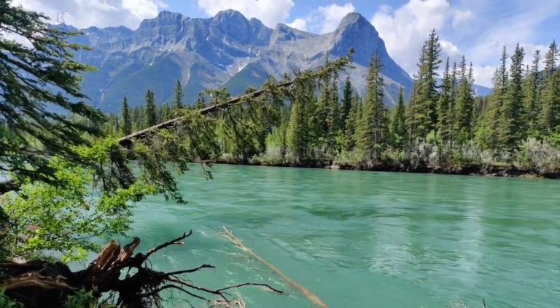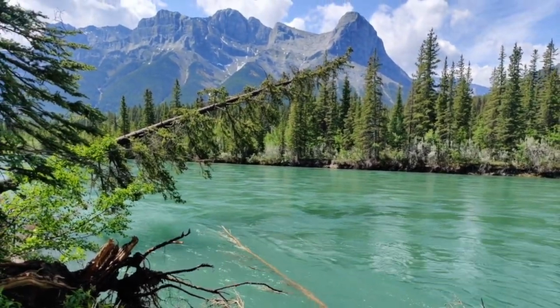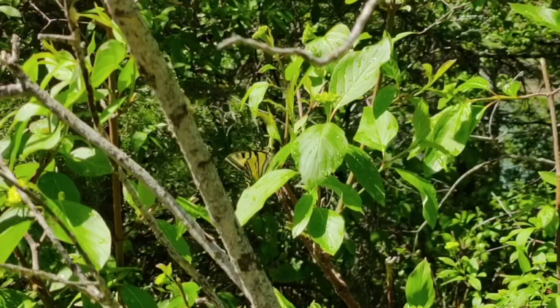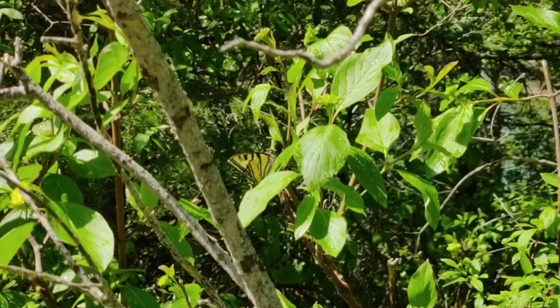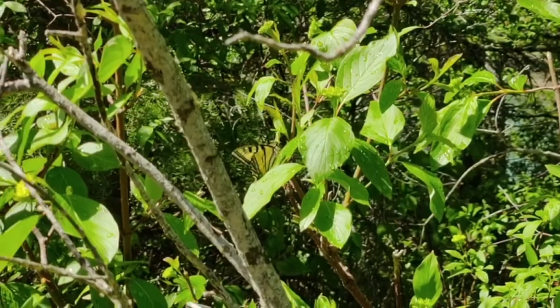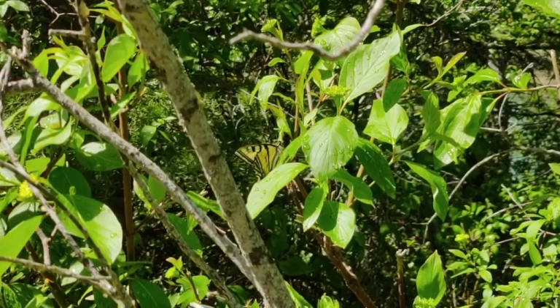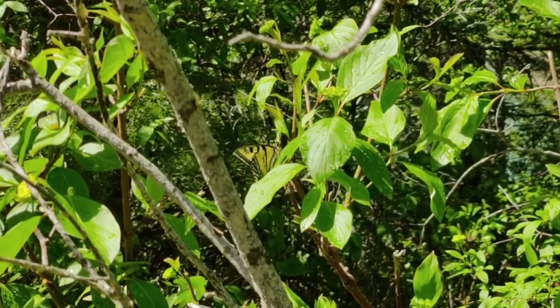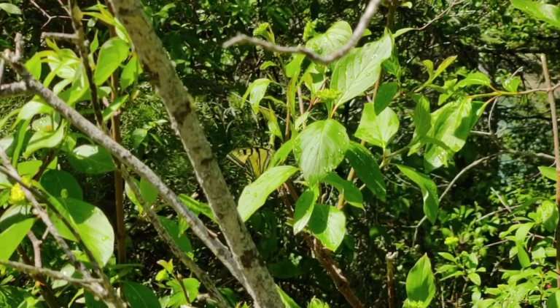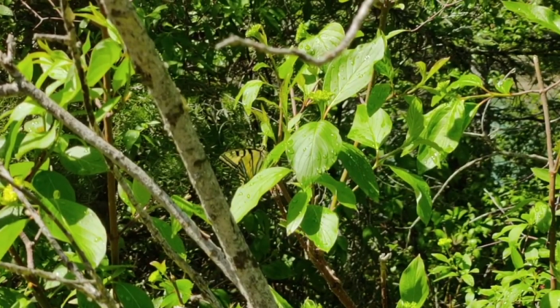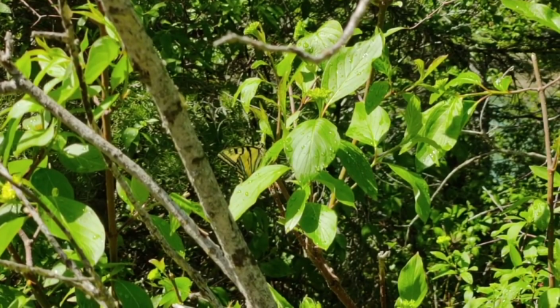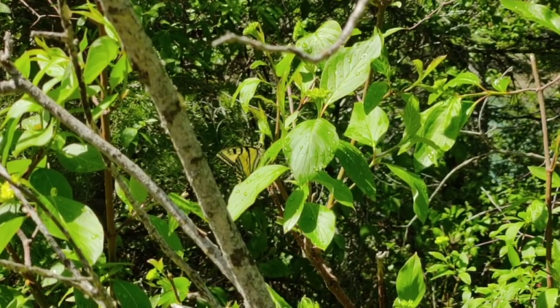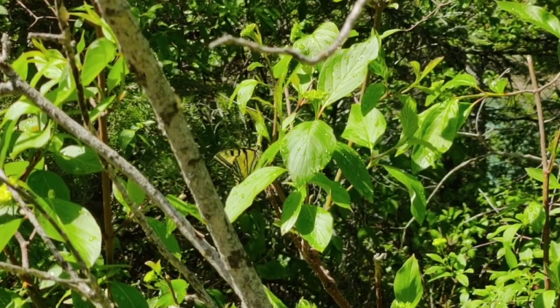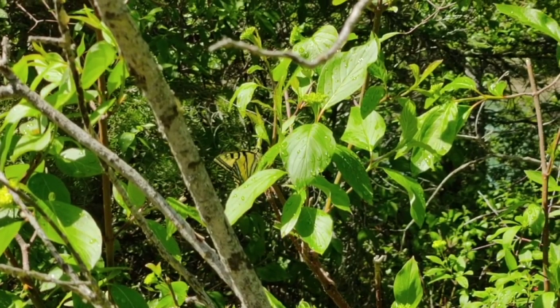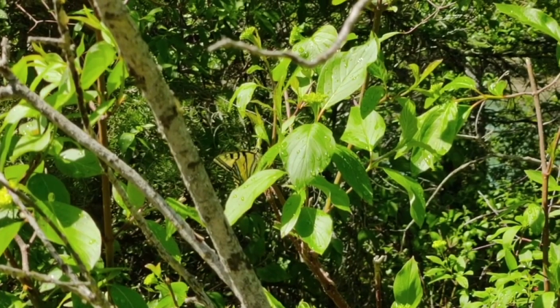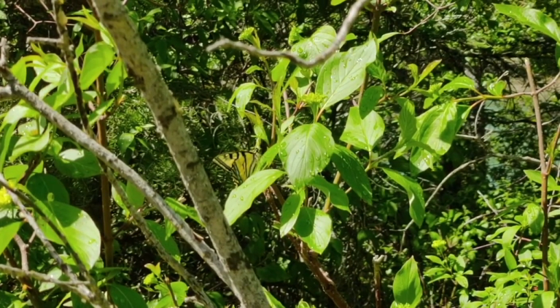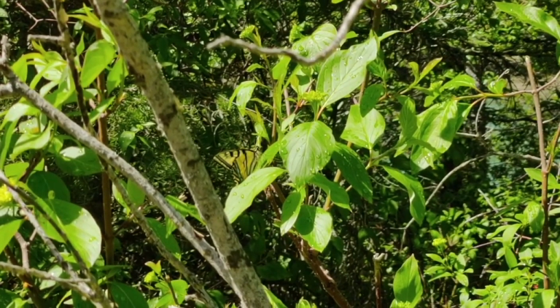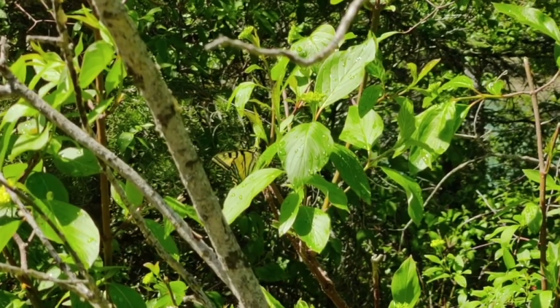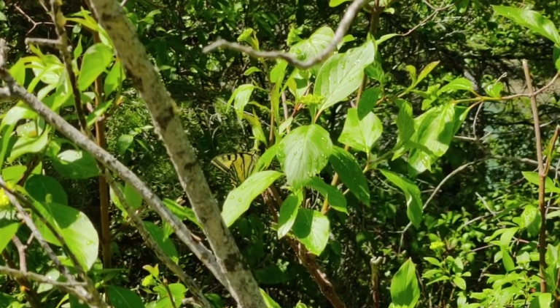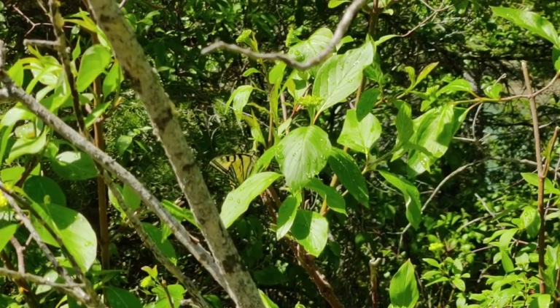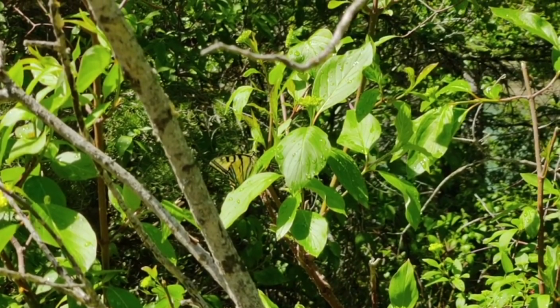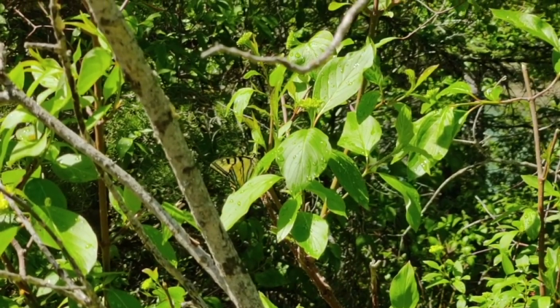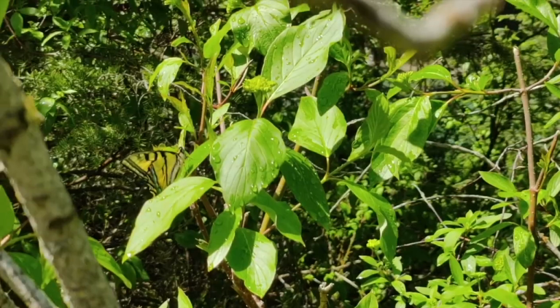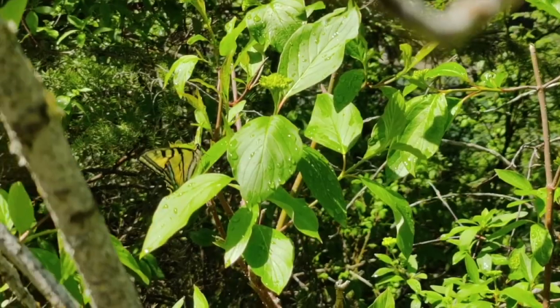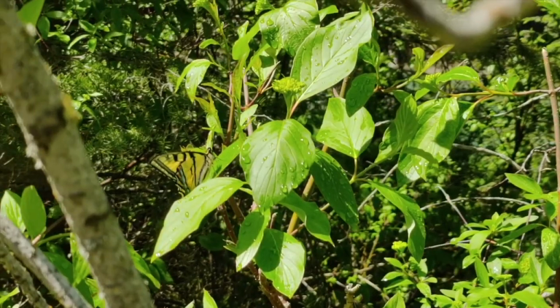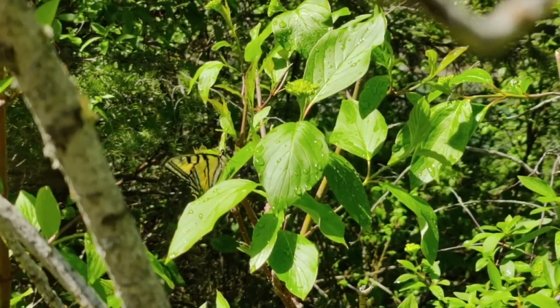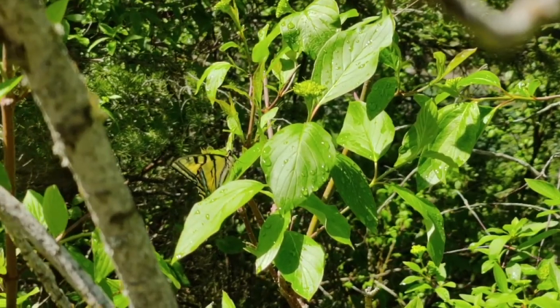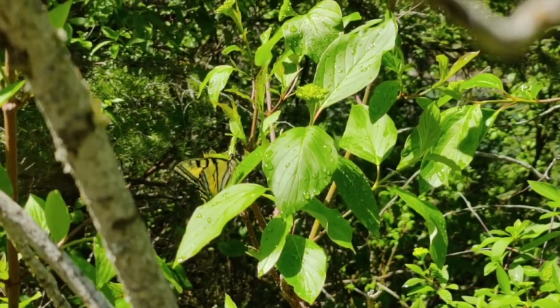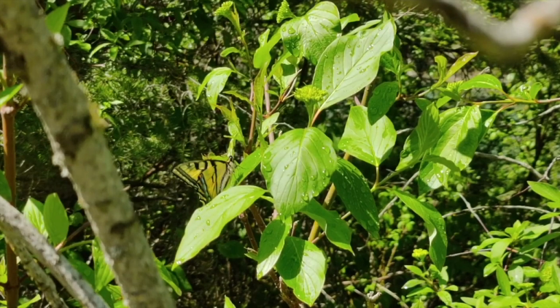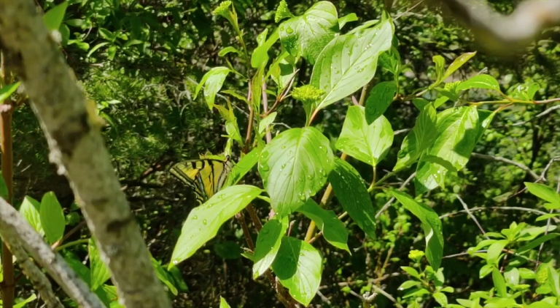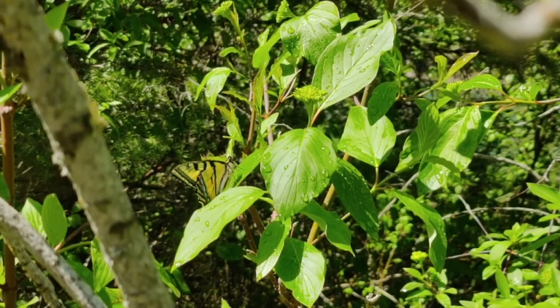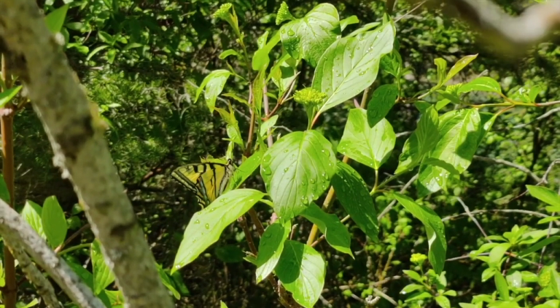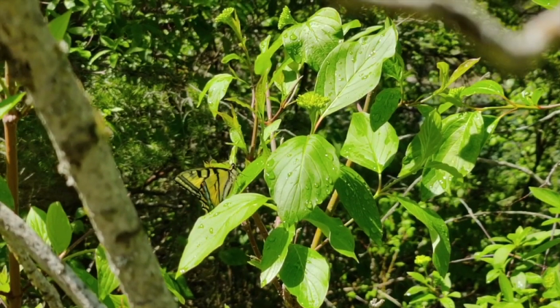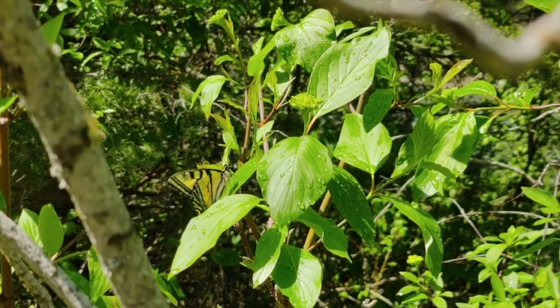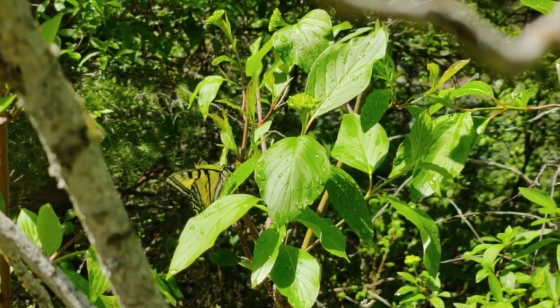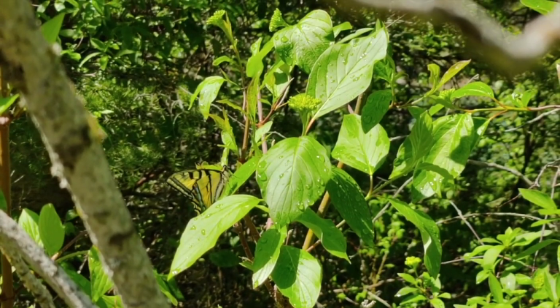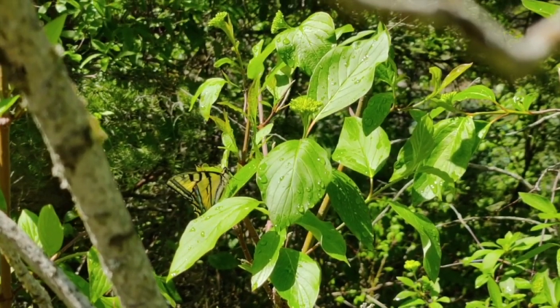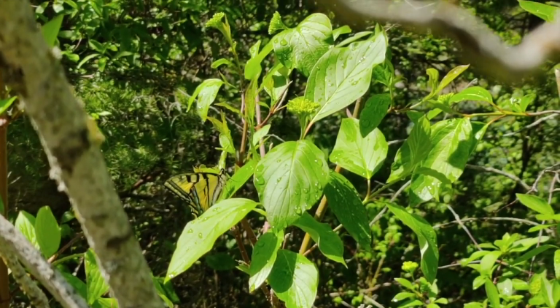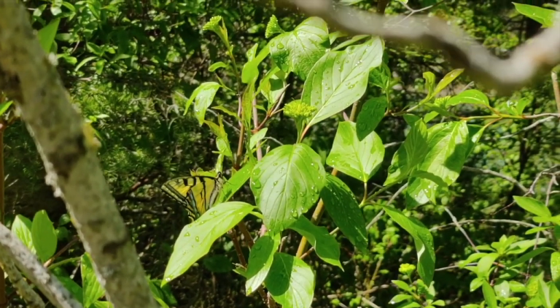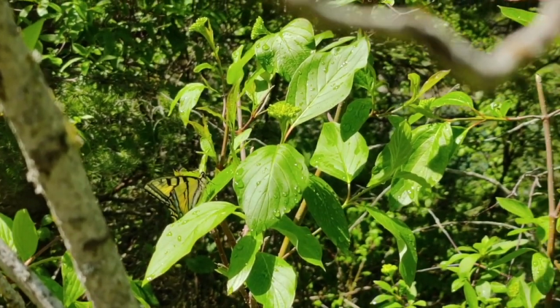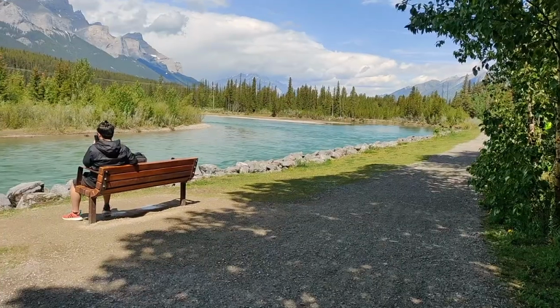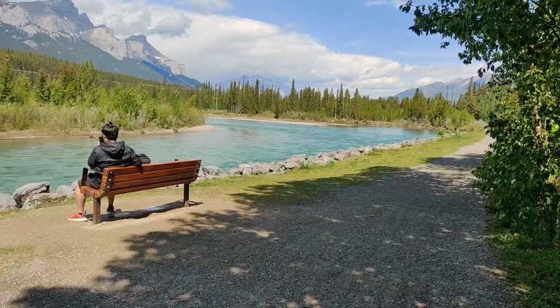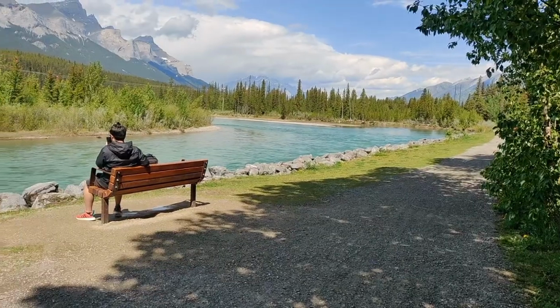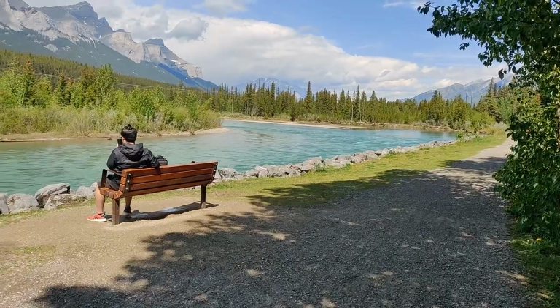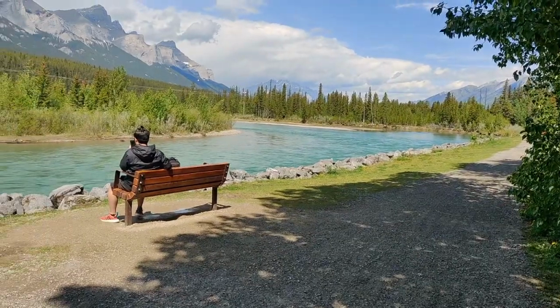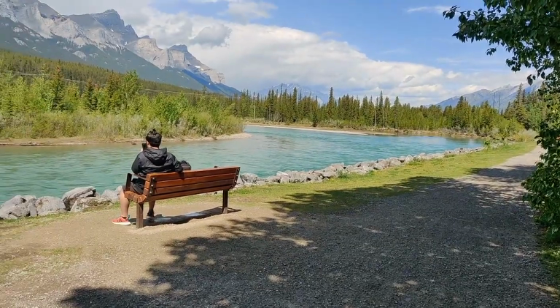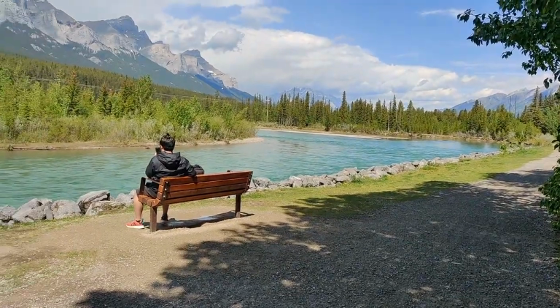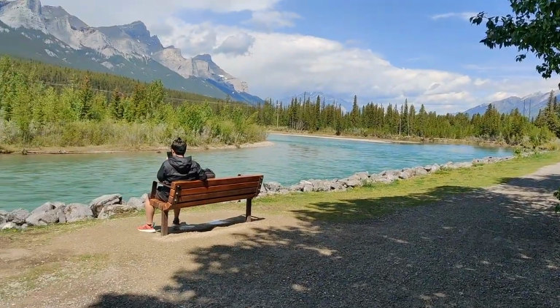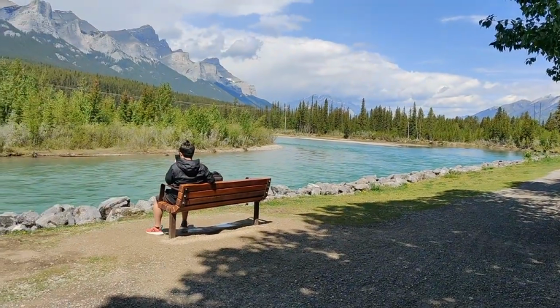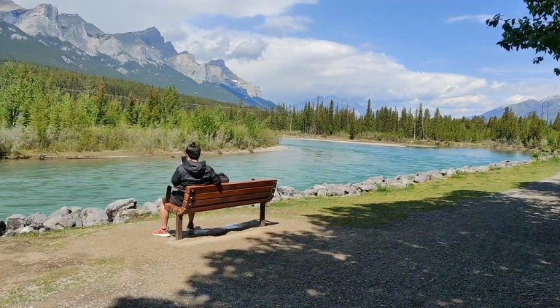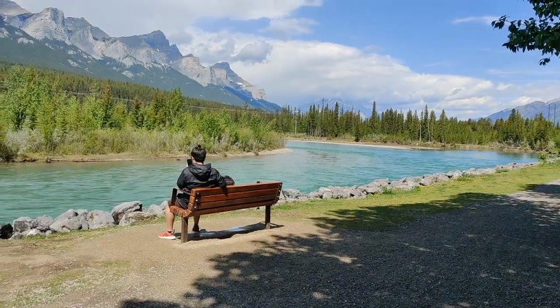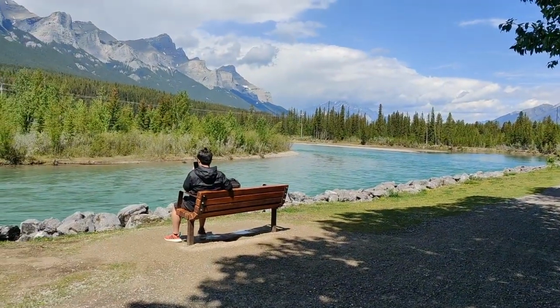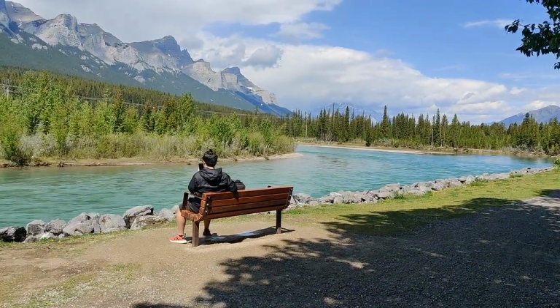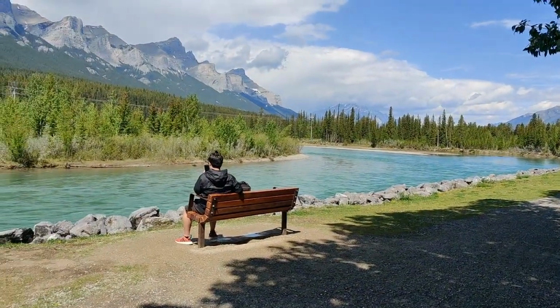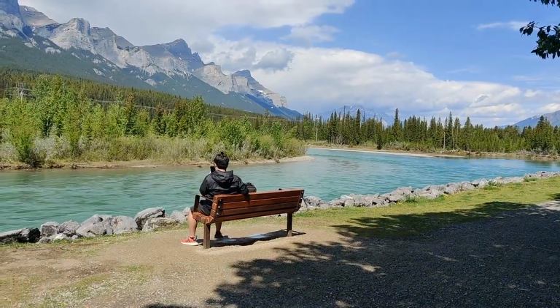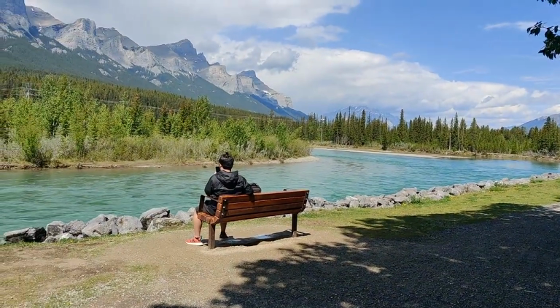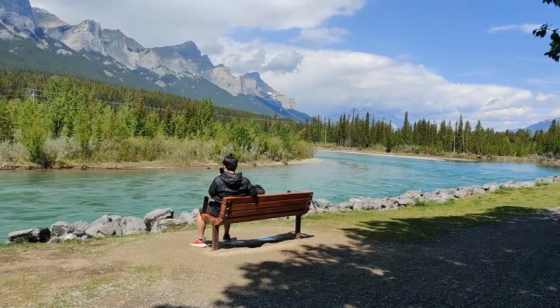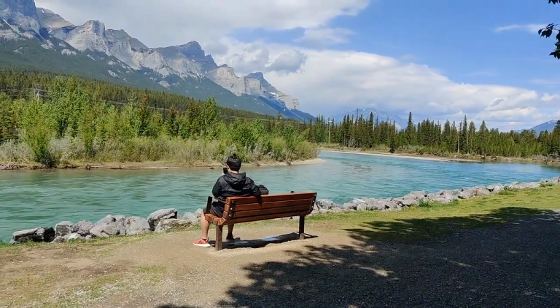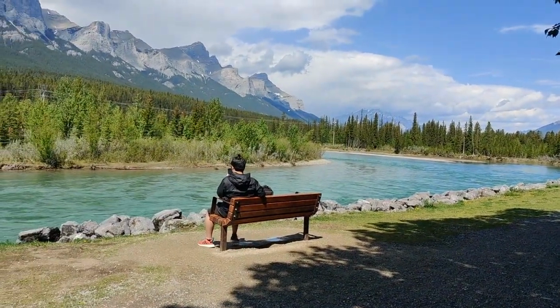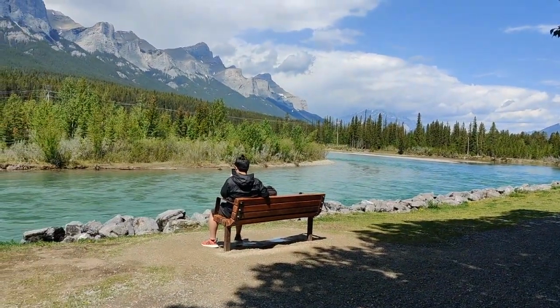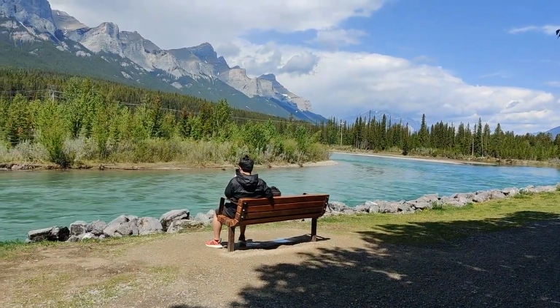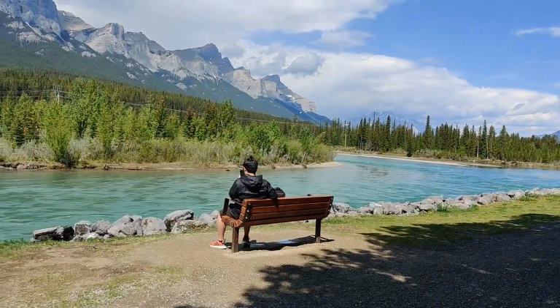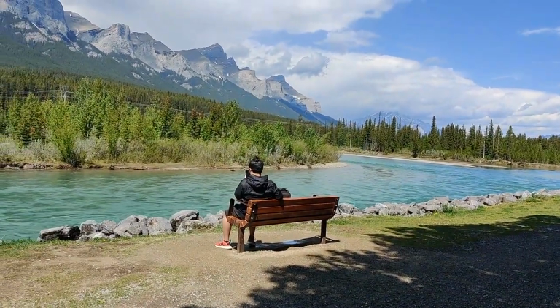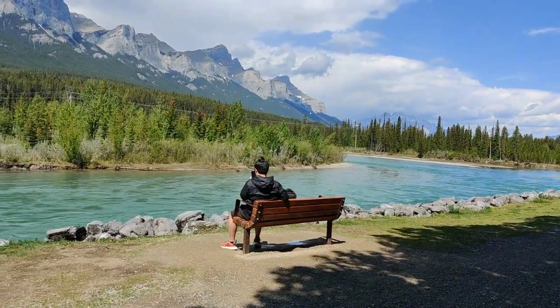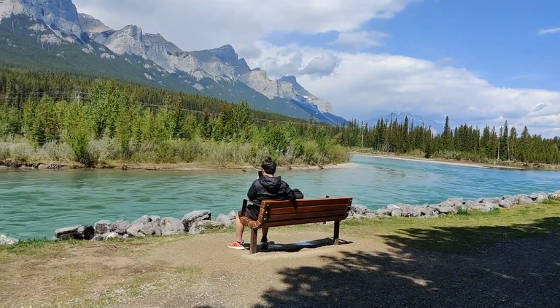The Bow River Loop in Canmore, Alberta is an easy 2.1 kilometer trail by the river. It's perfect for an easy walk with gorgeous views.